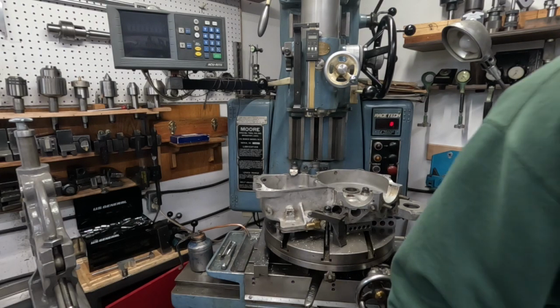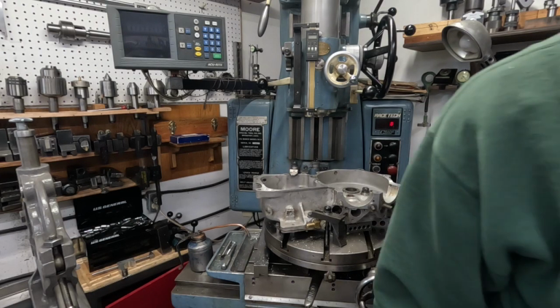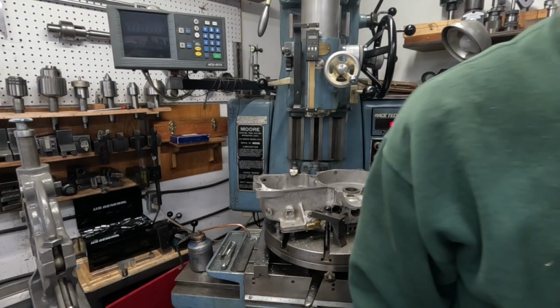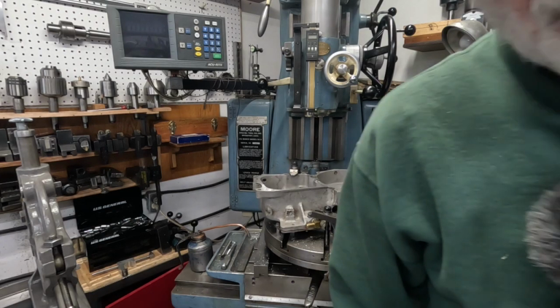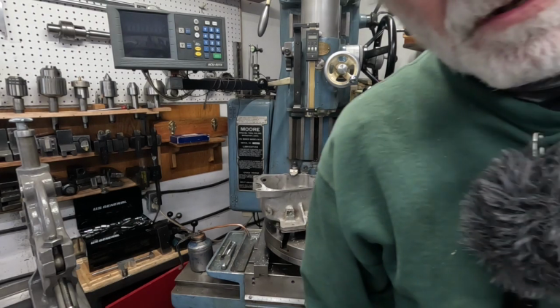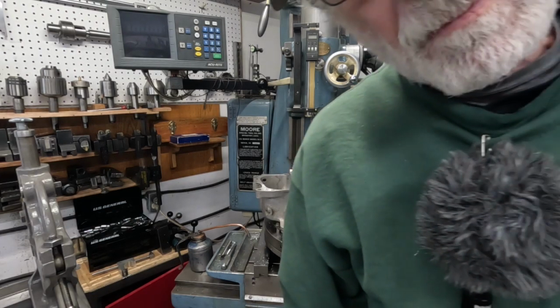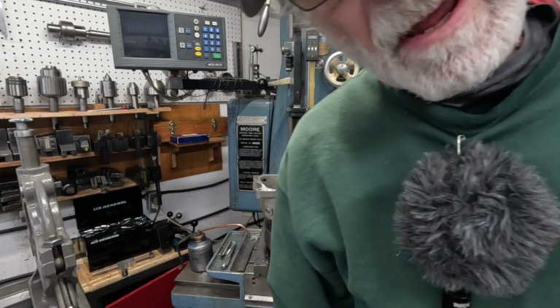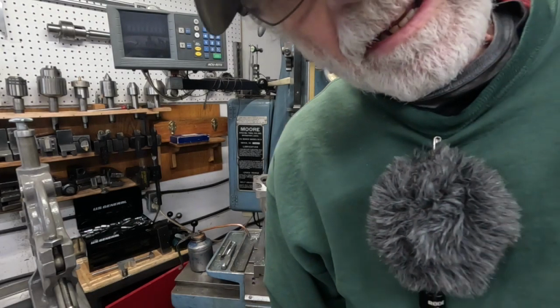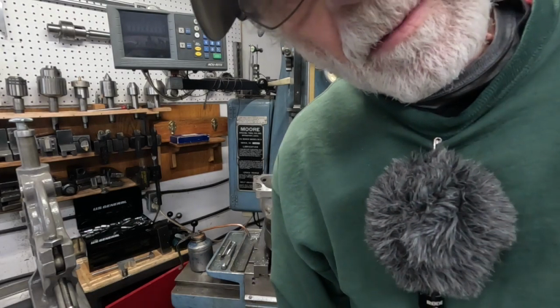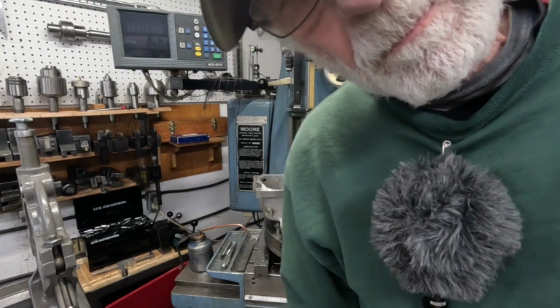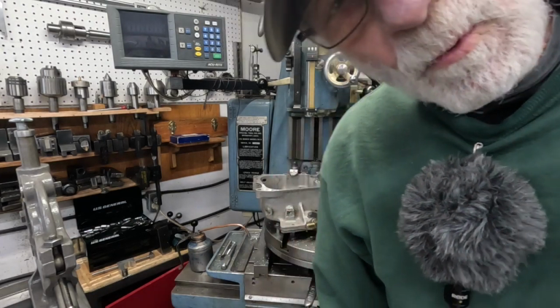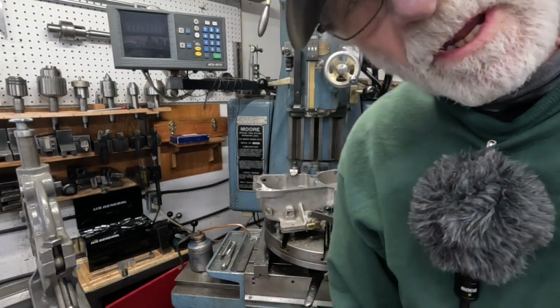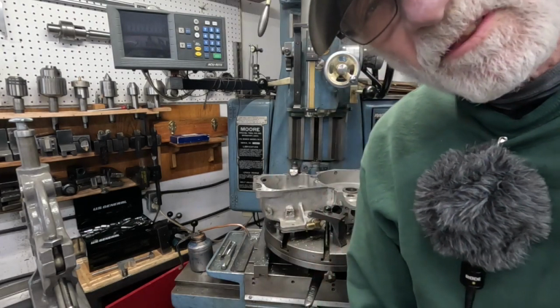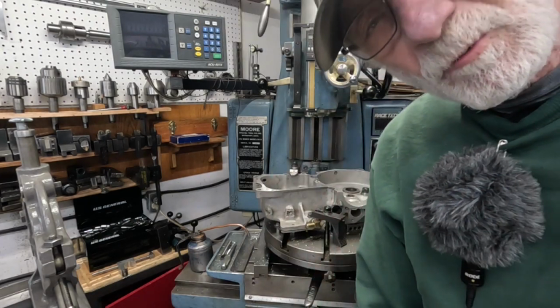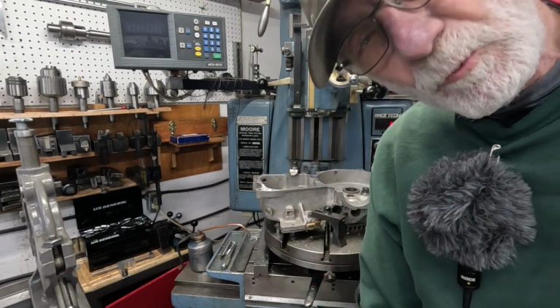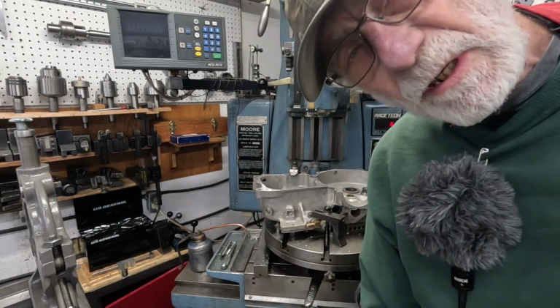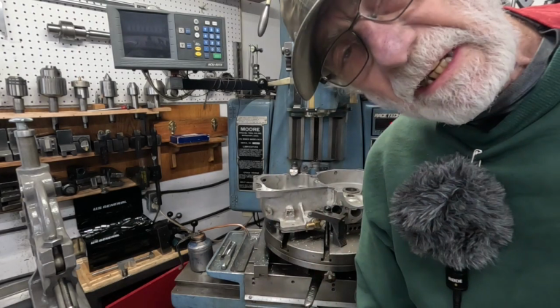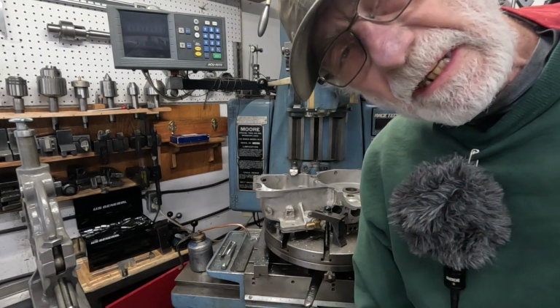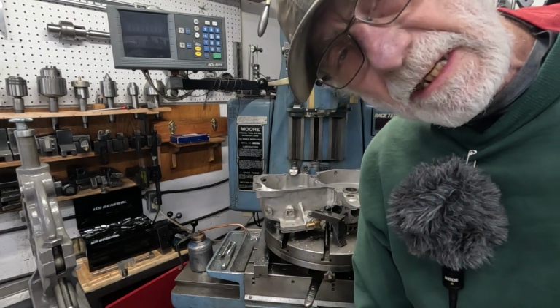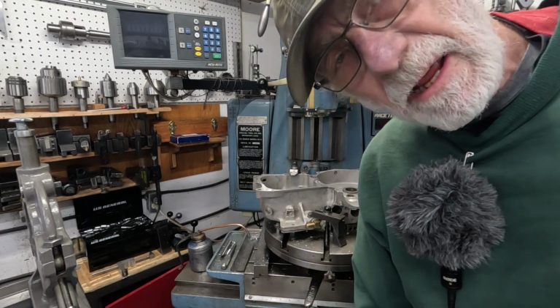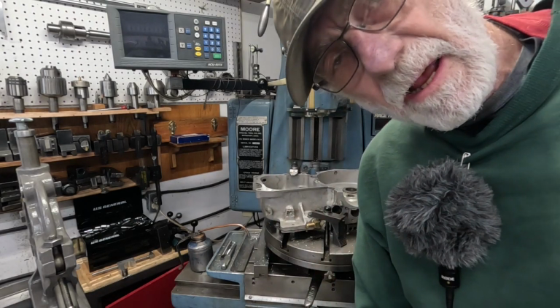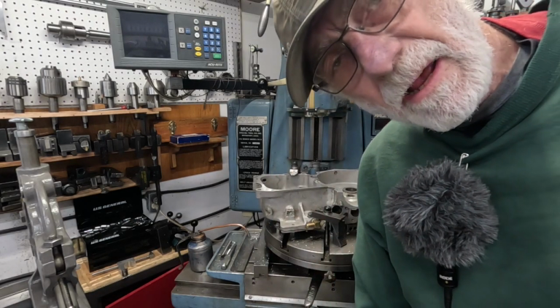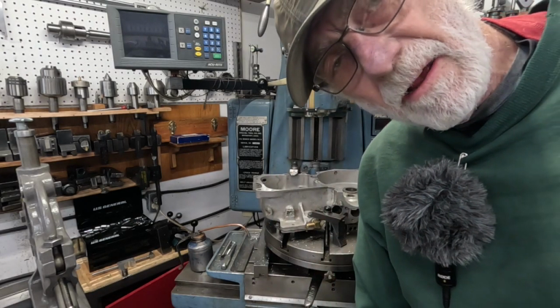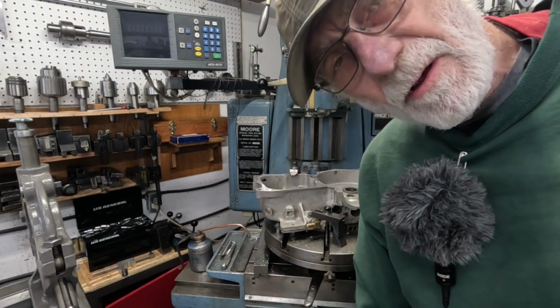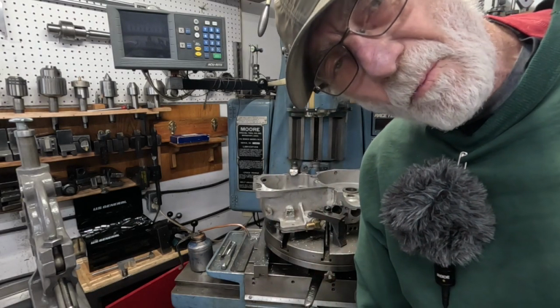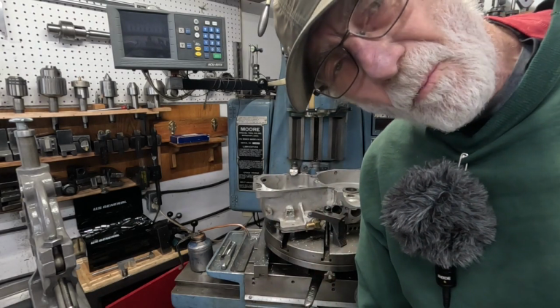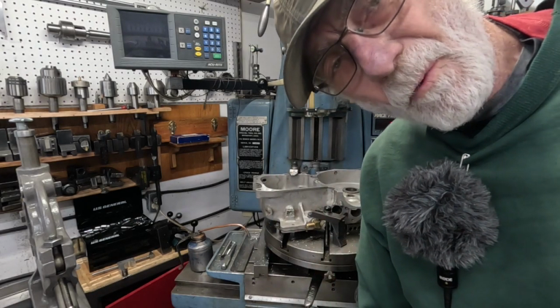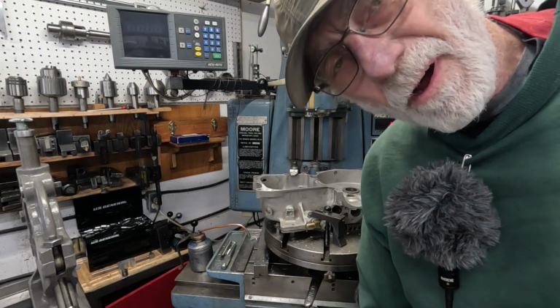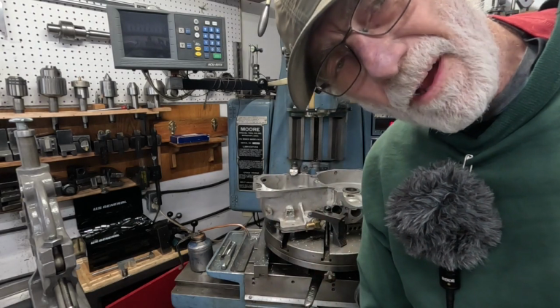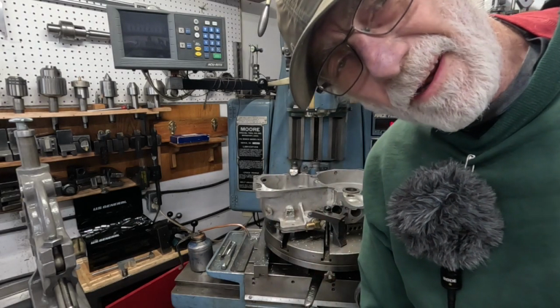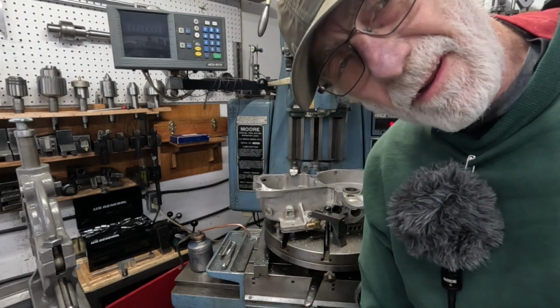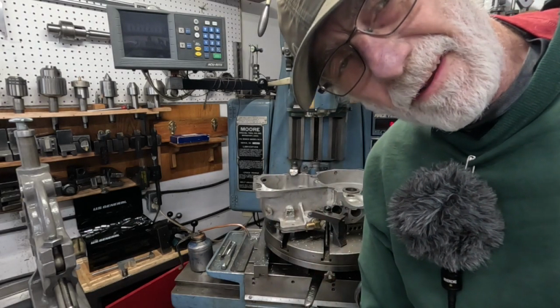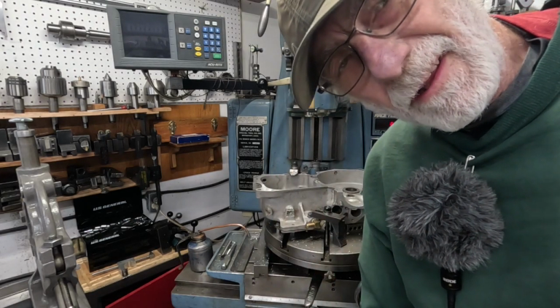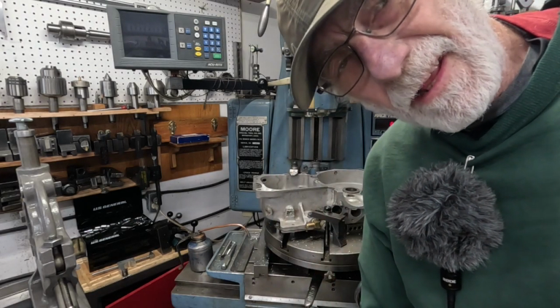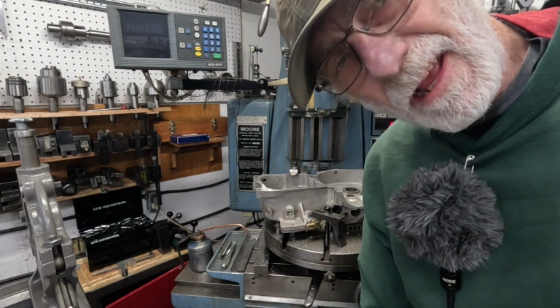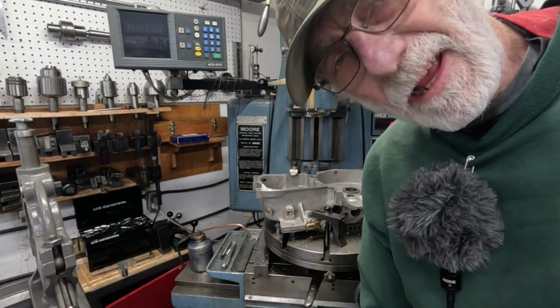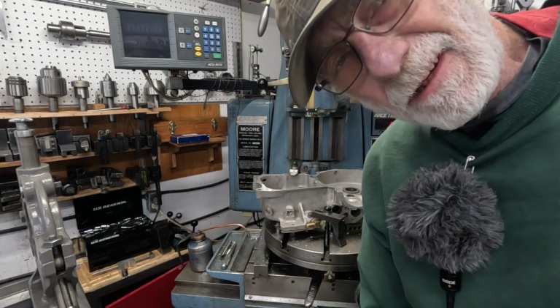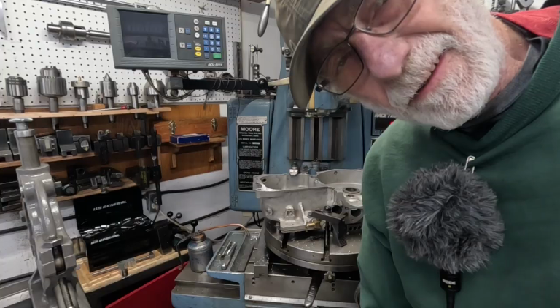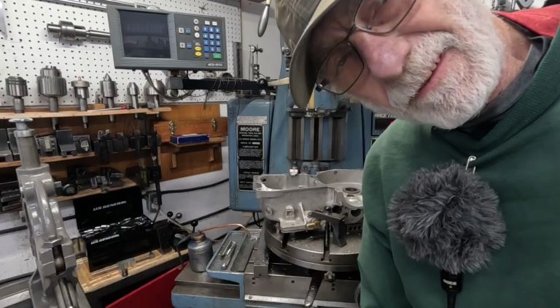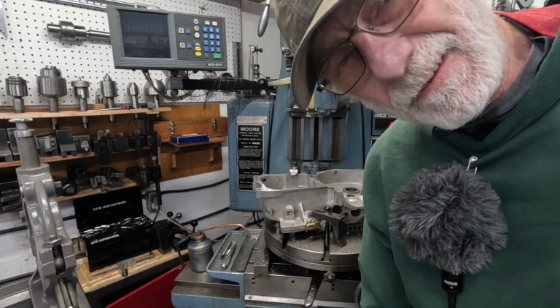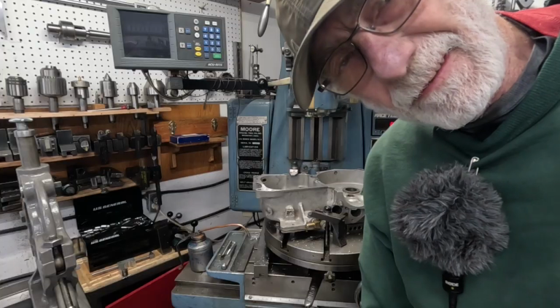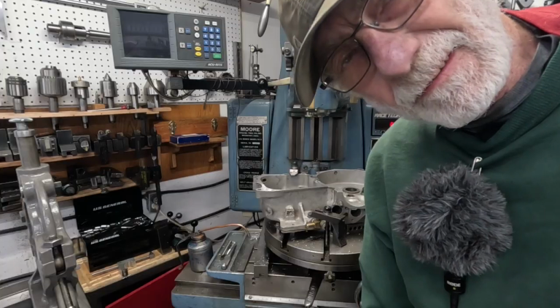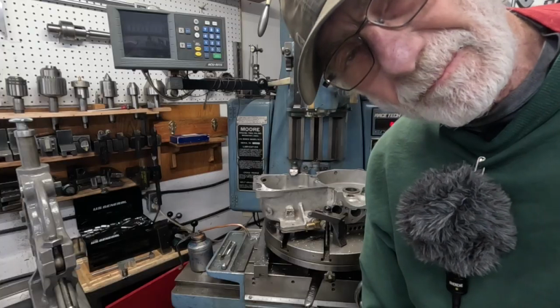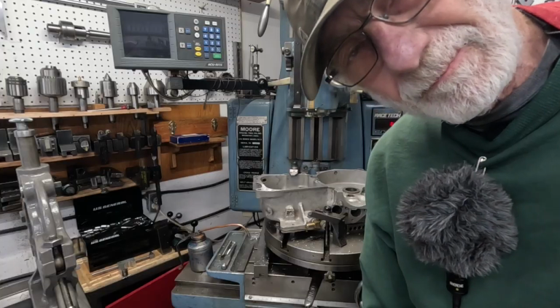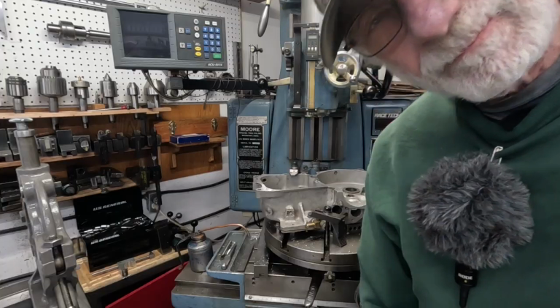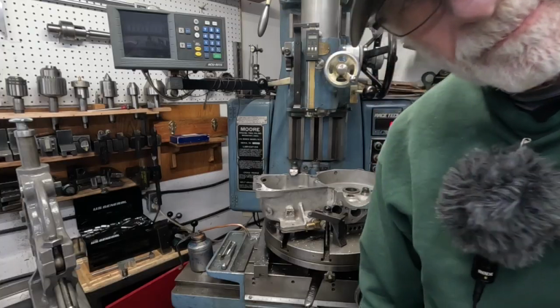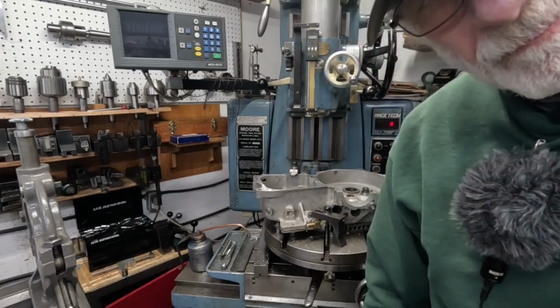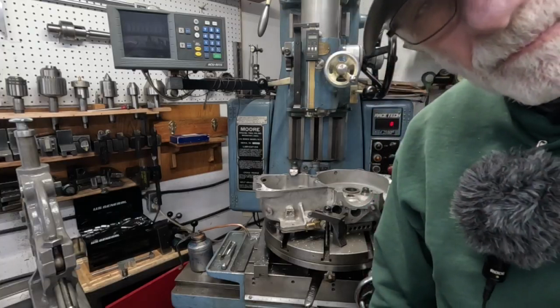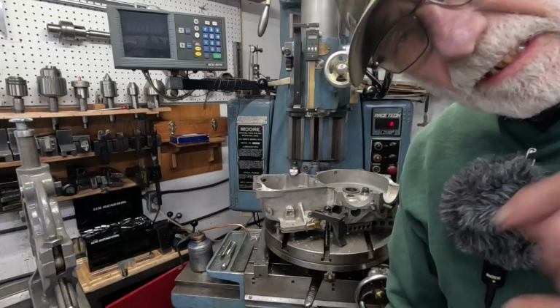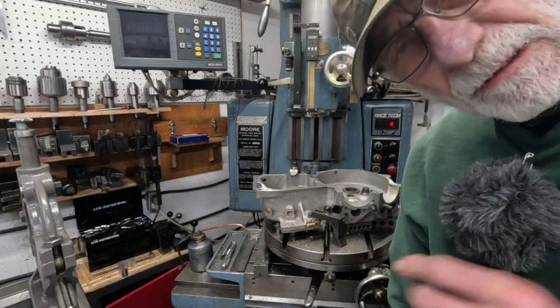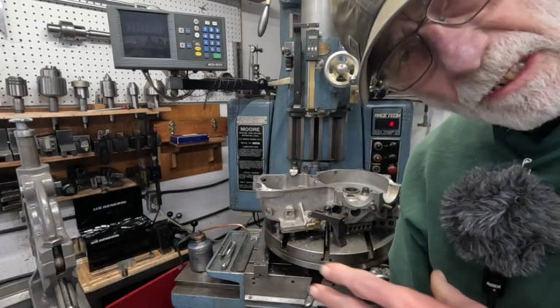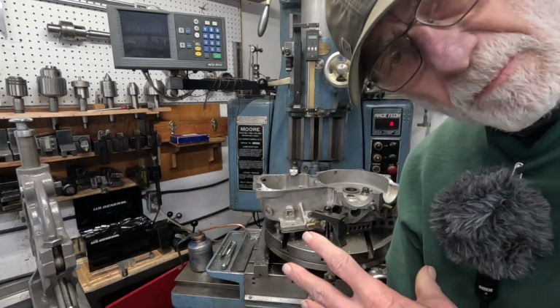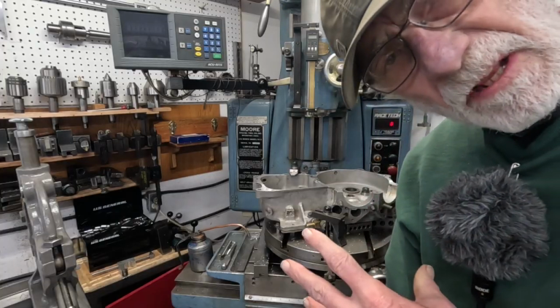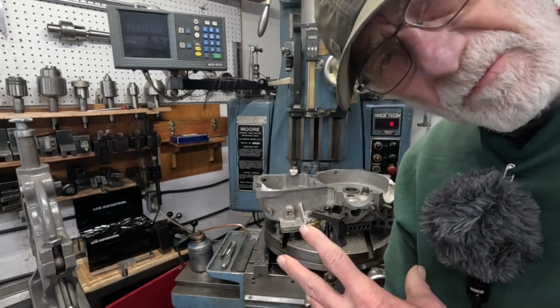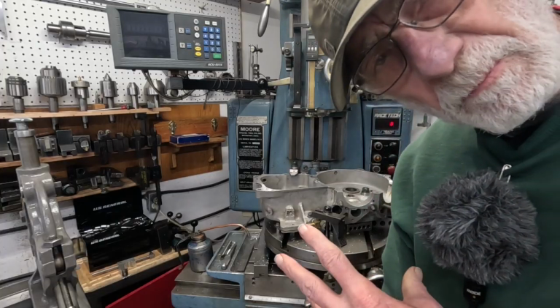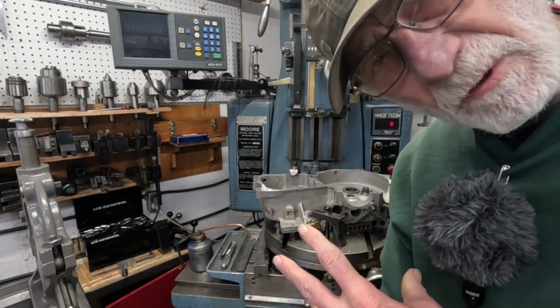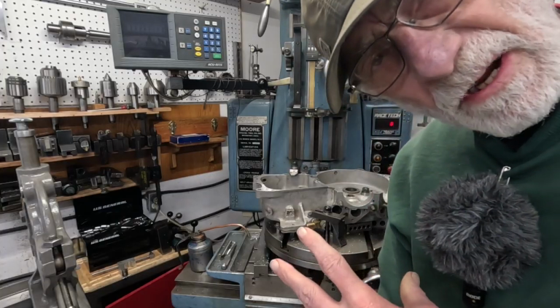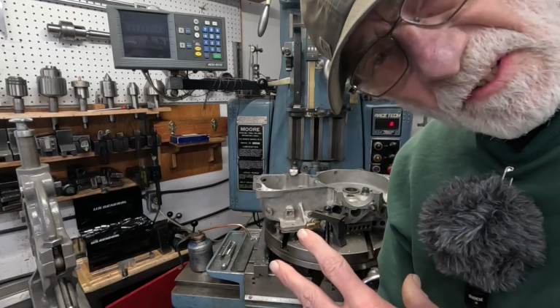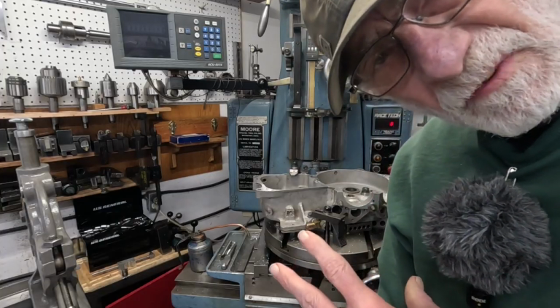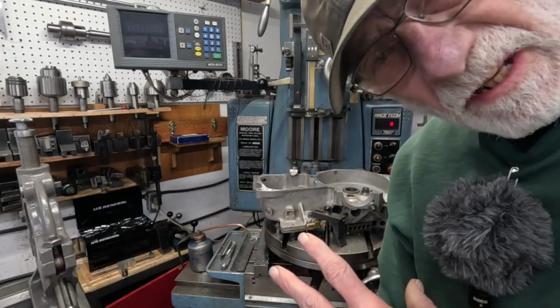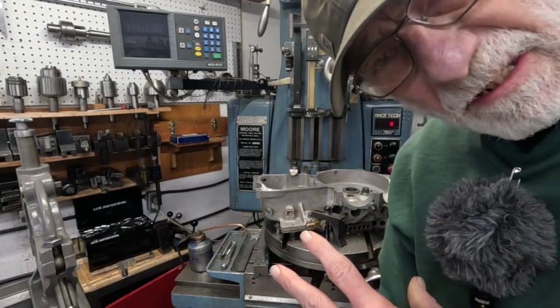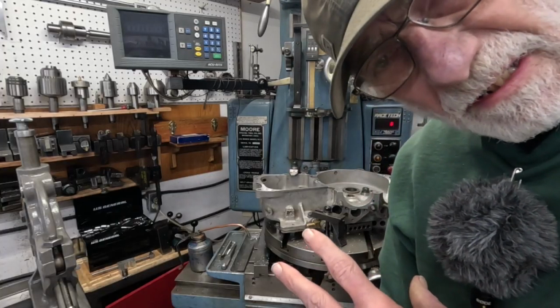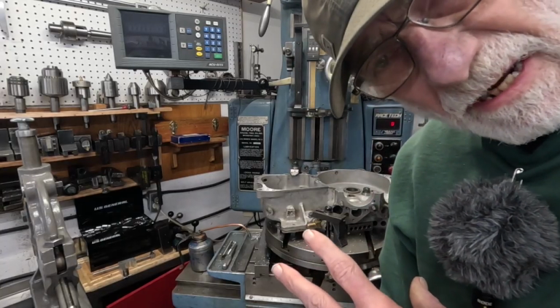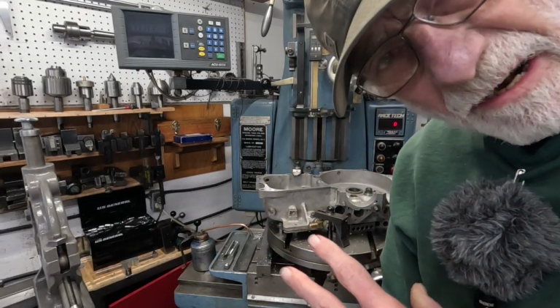I'm going to make them 0.318 — a little bit of a press fit in there.